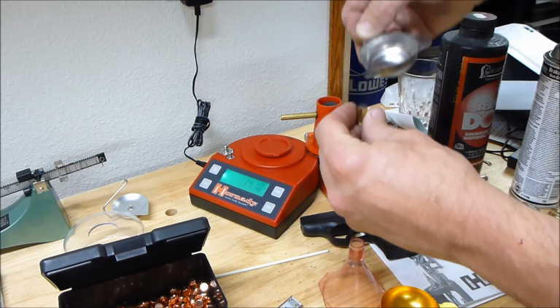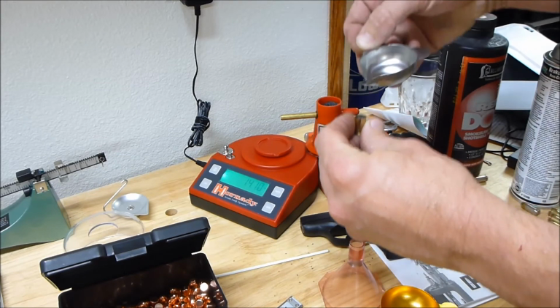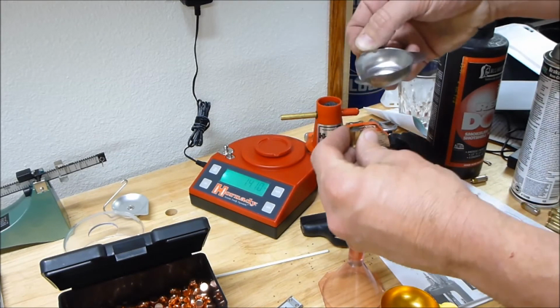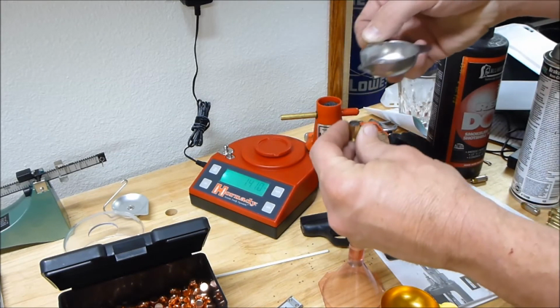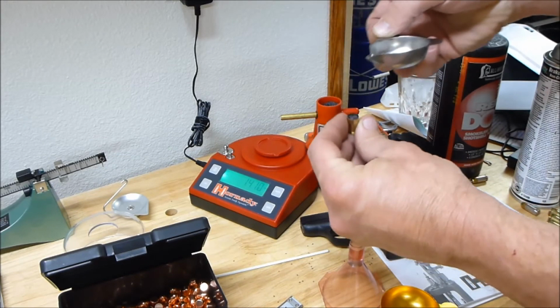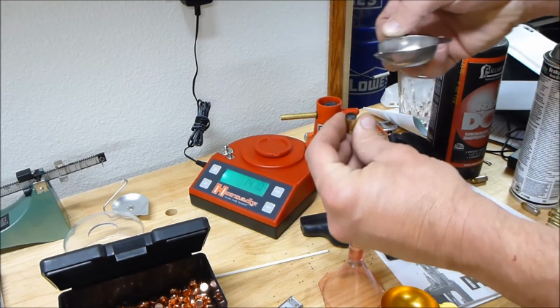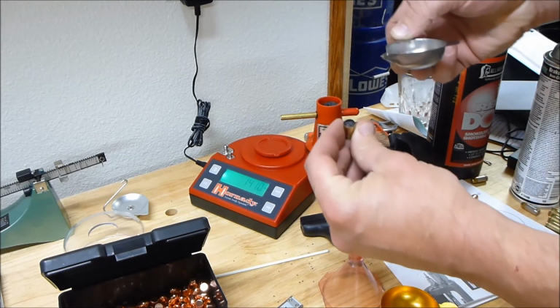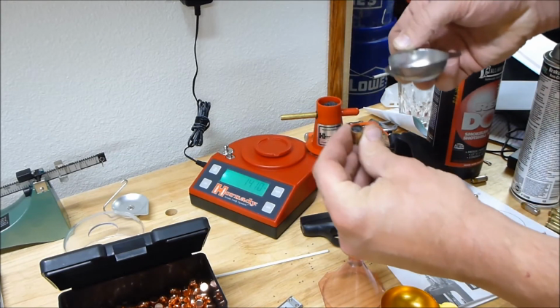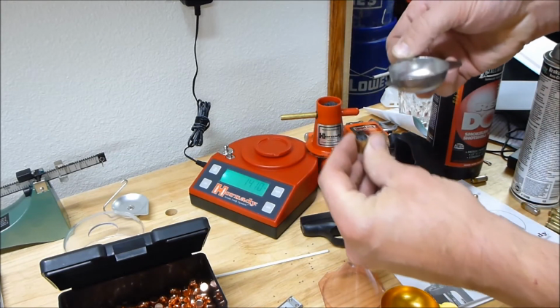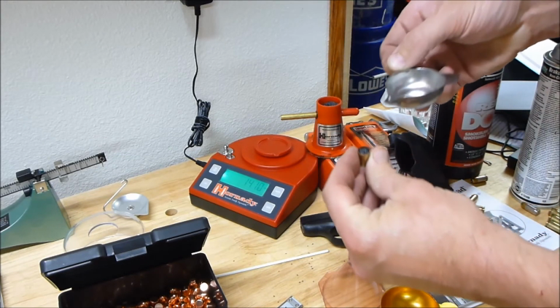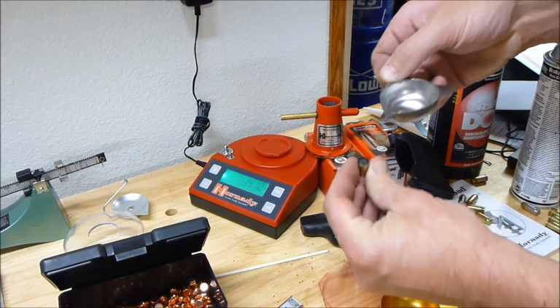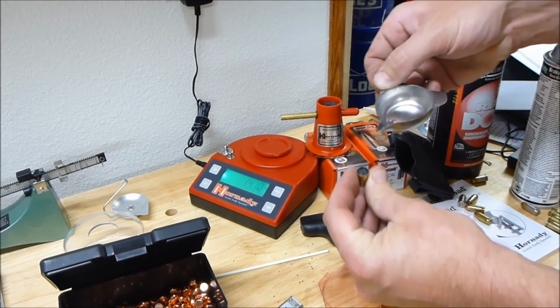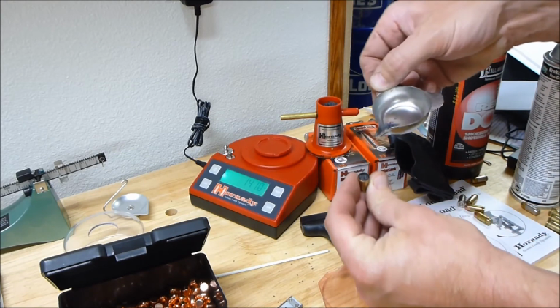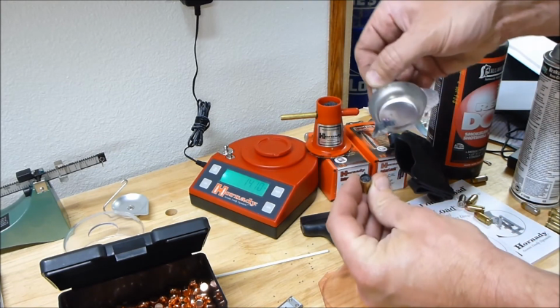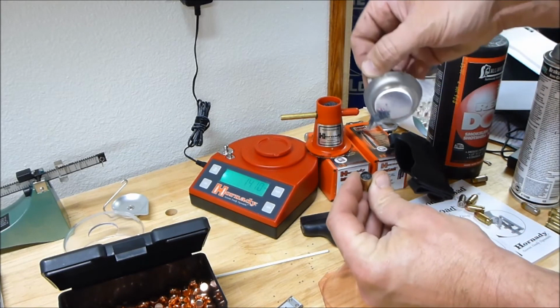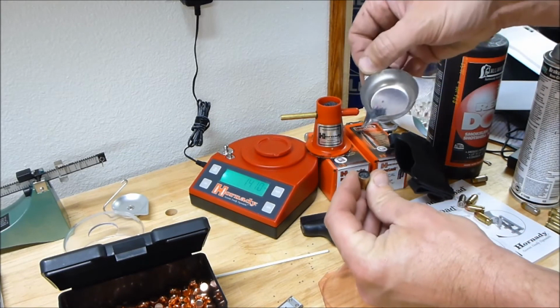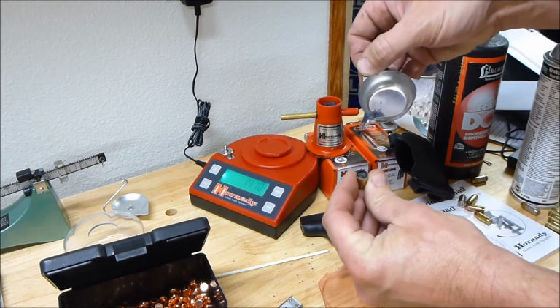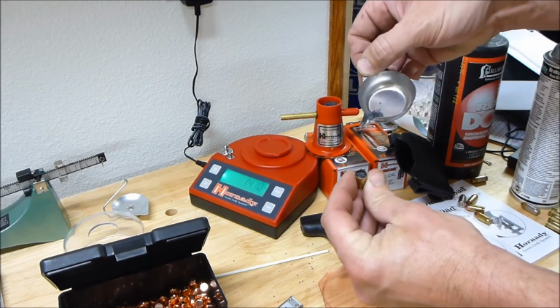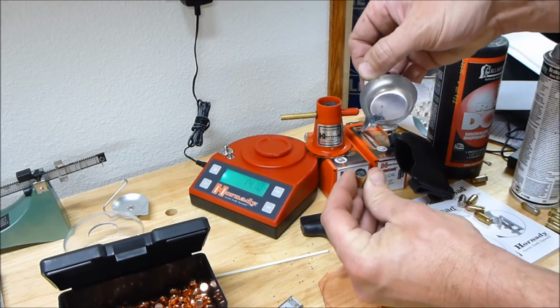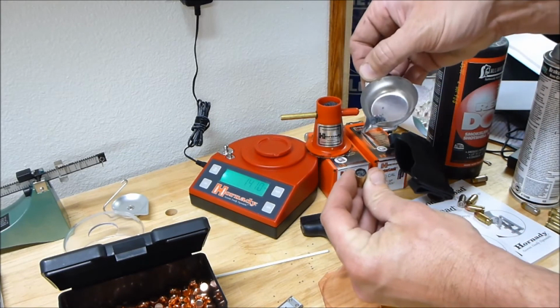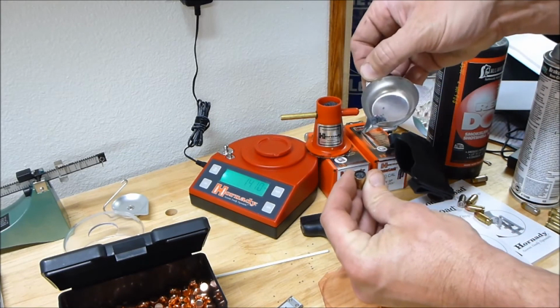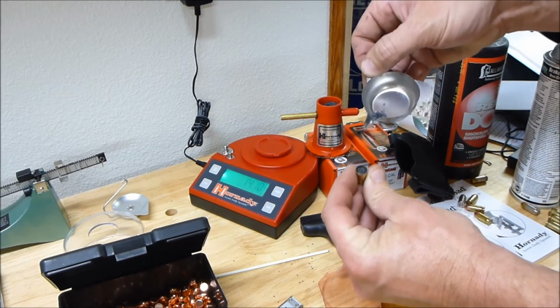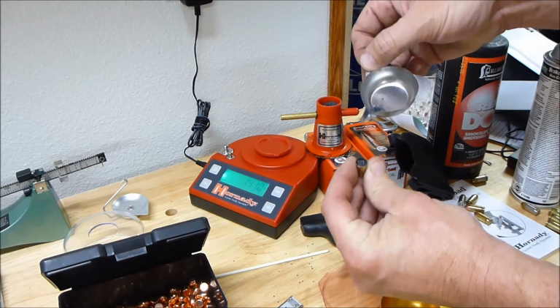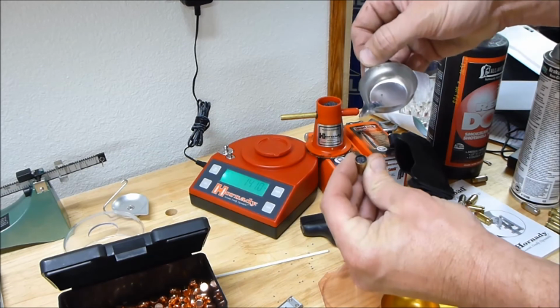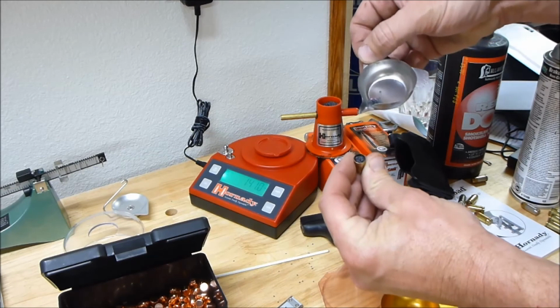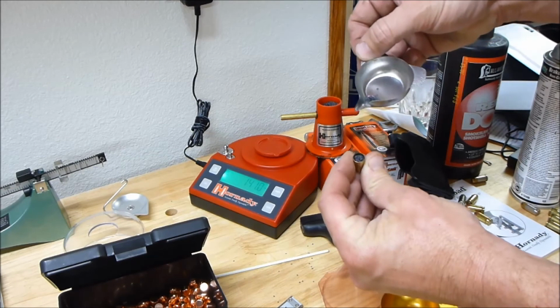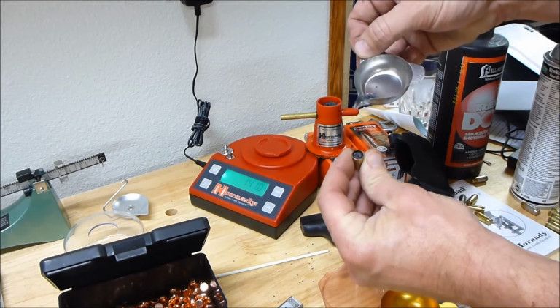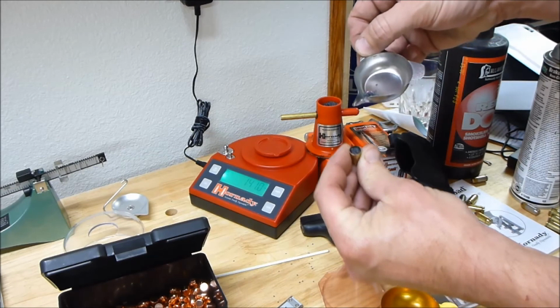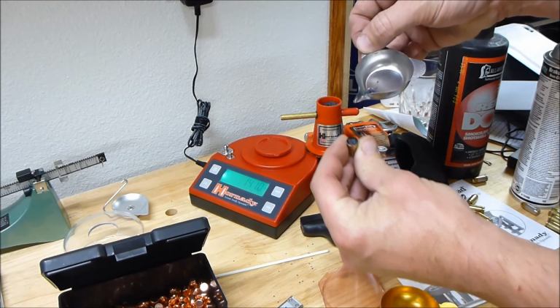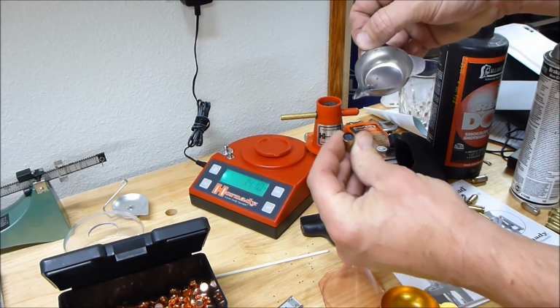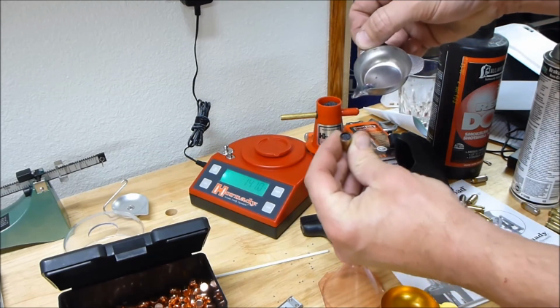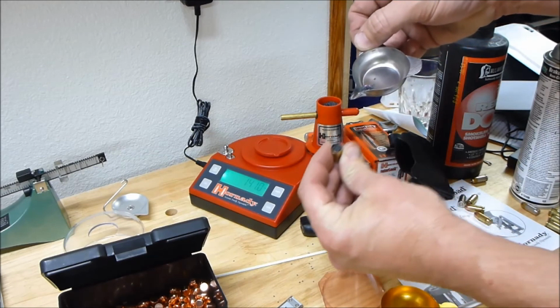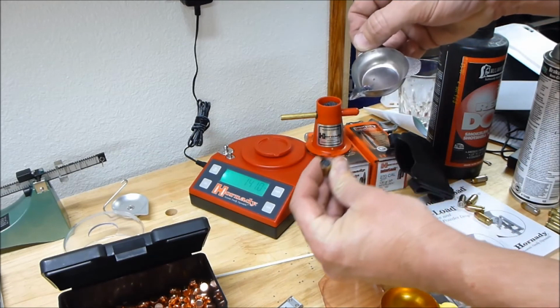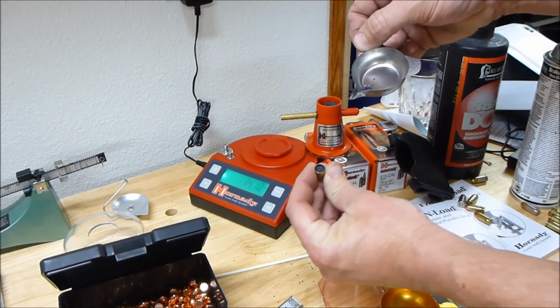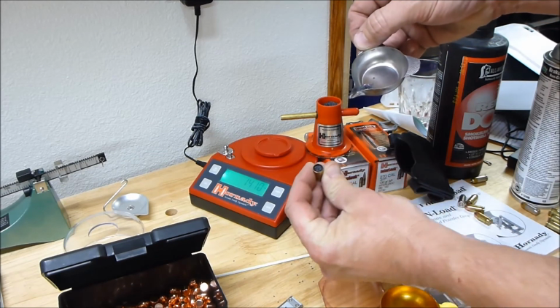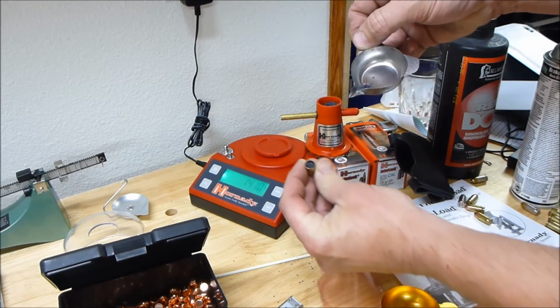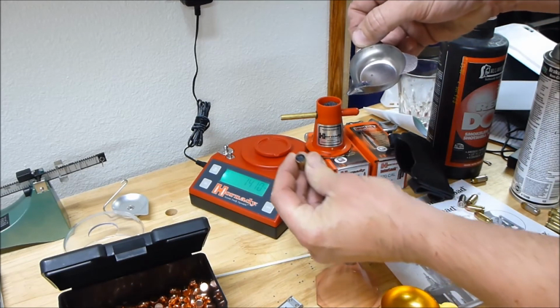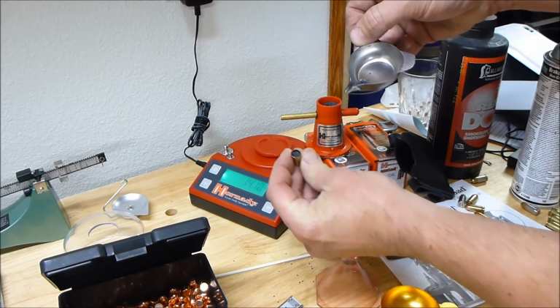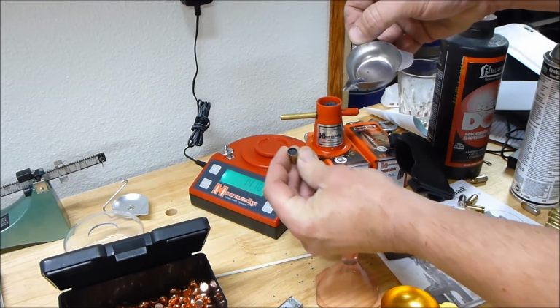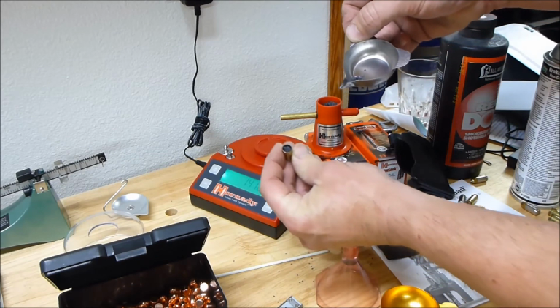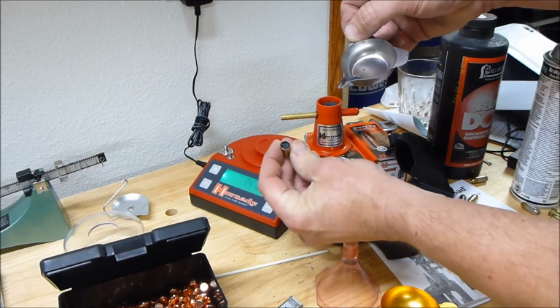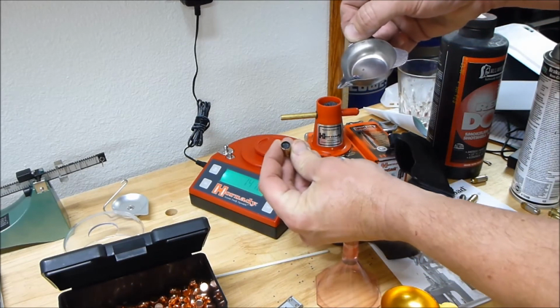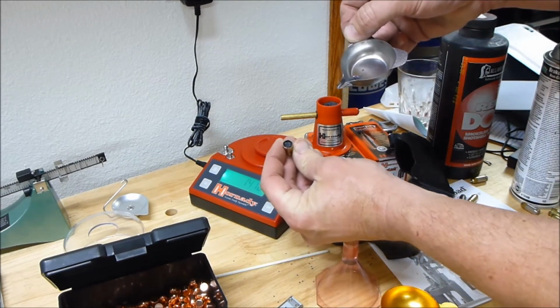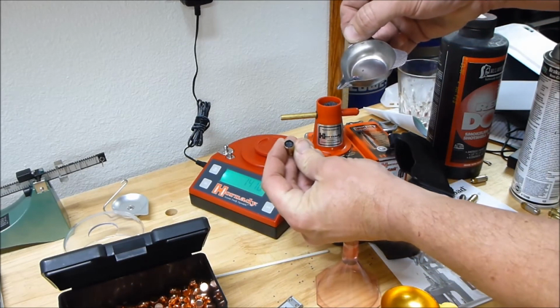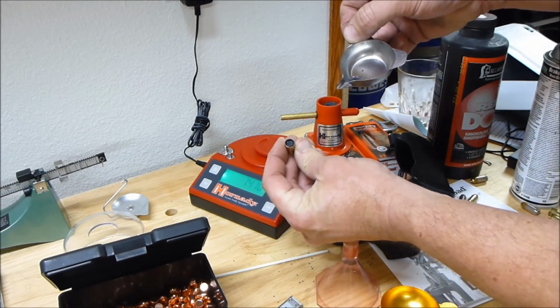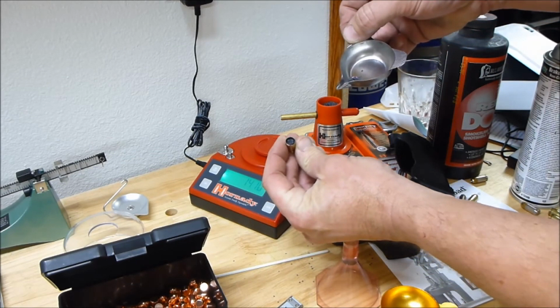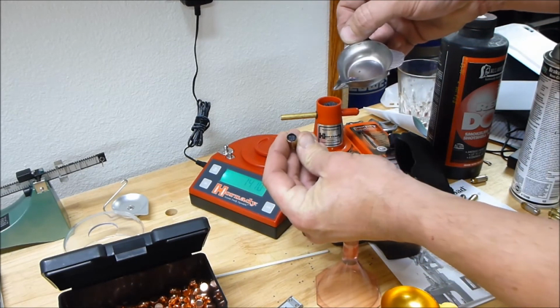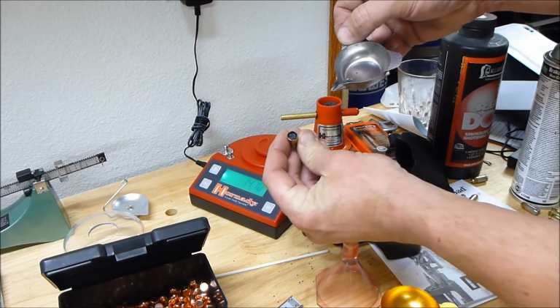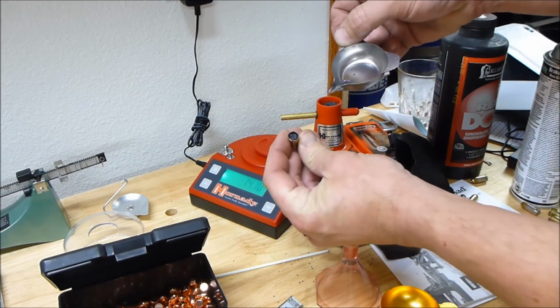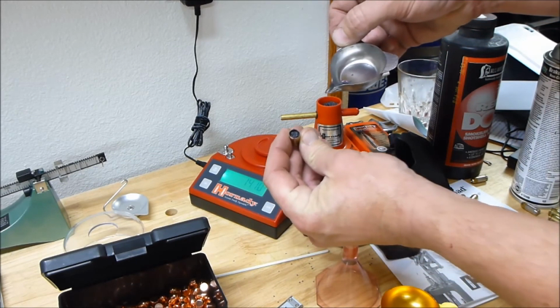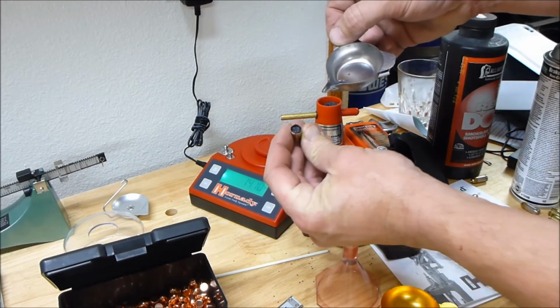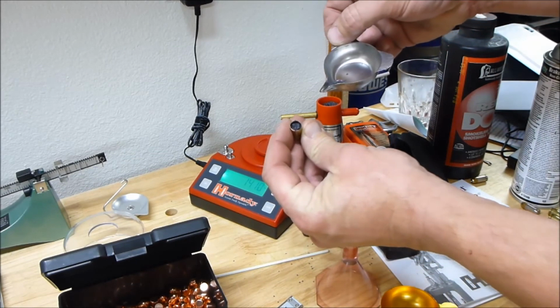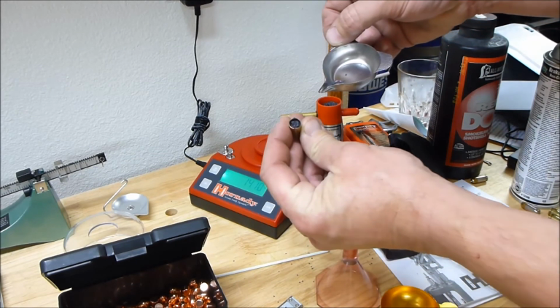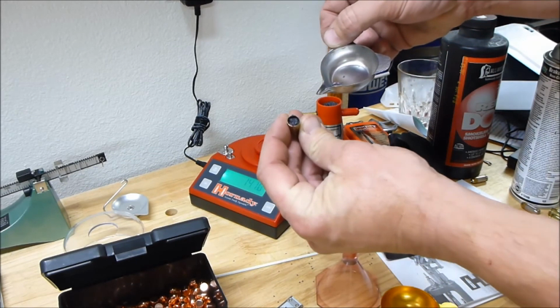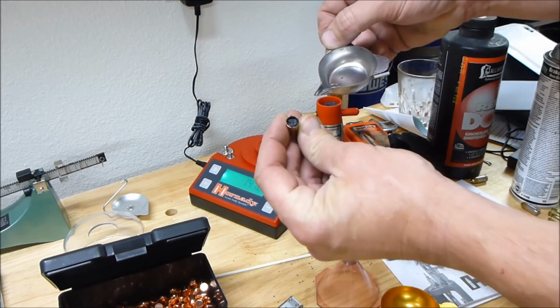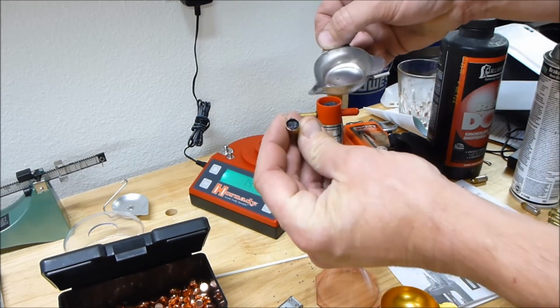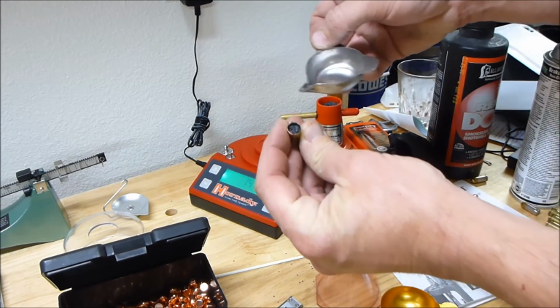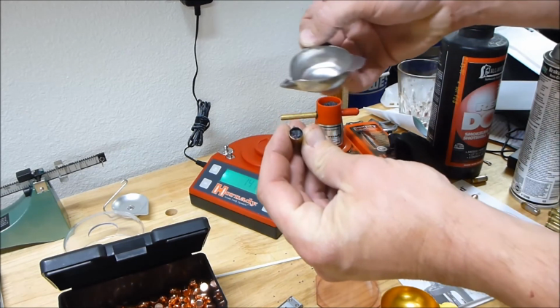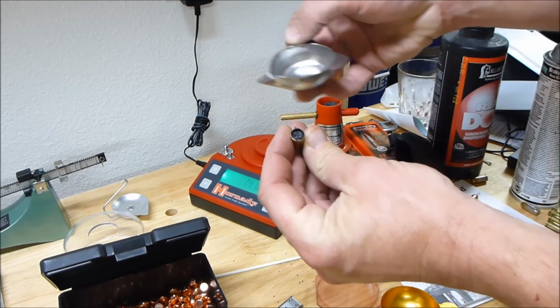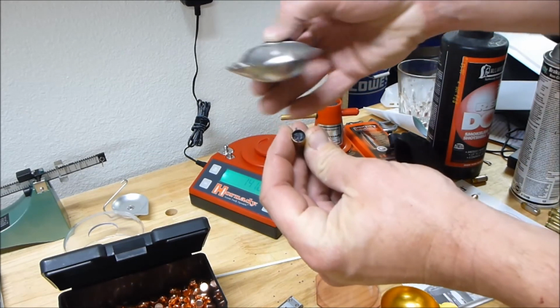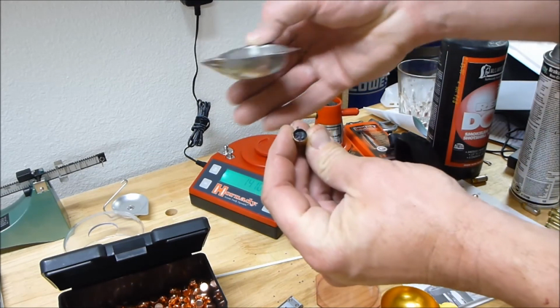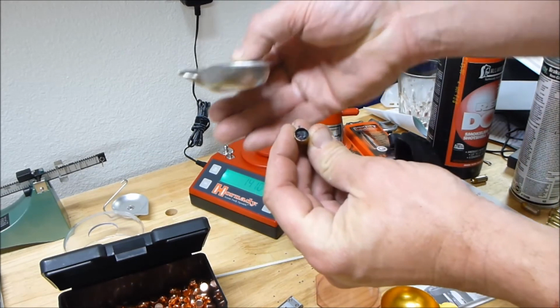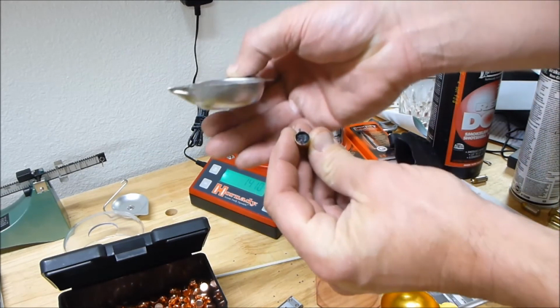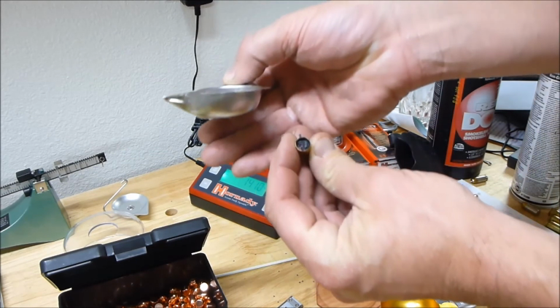You might or might not be able to see that I have a pile of powder left to go and that I am out of room. The casing is overflowing.